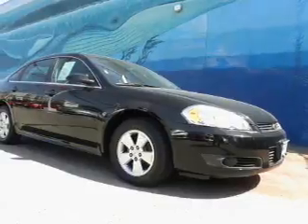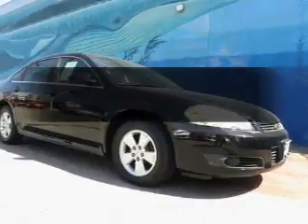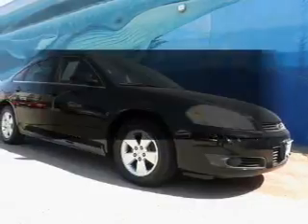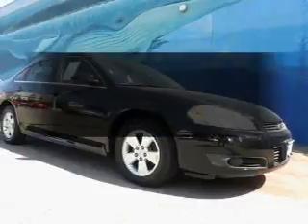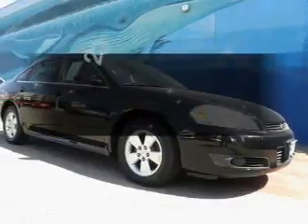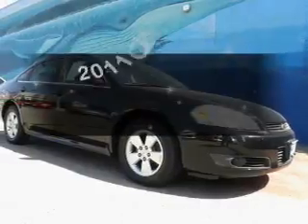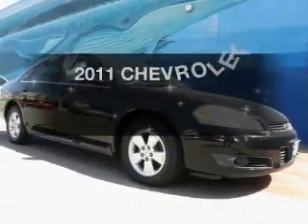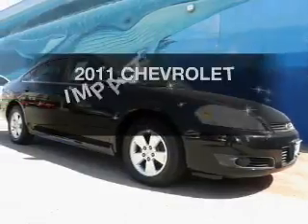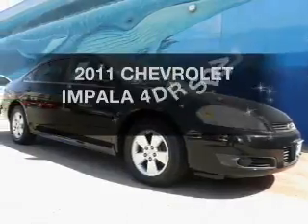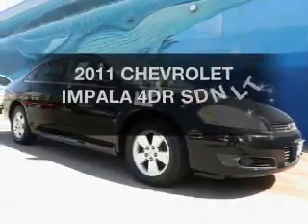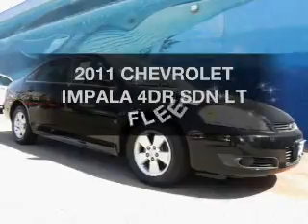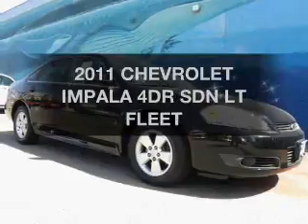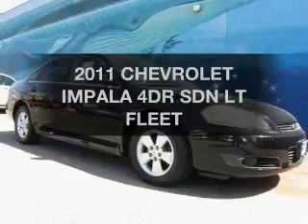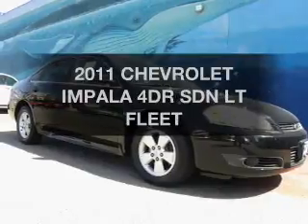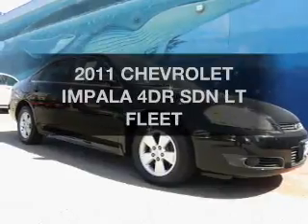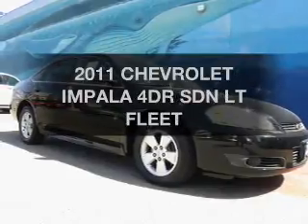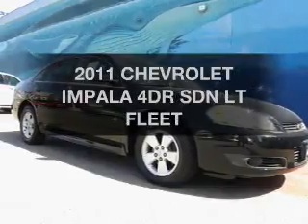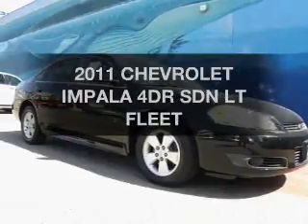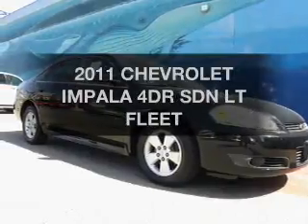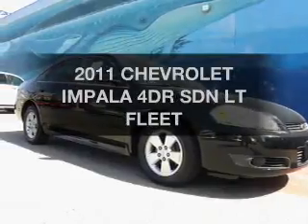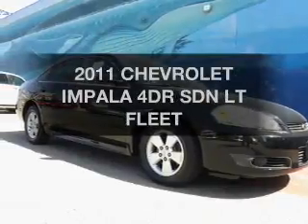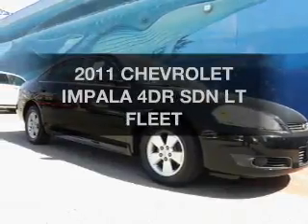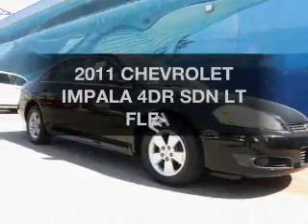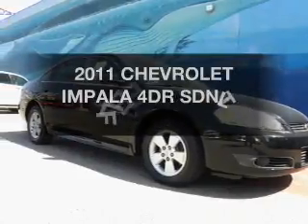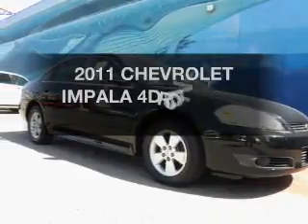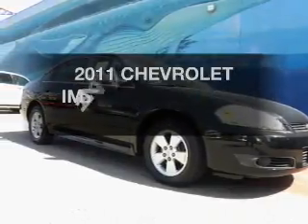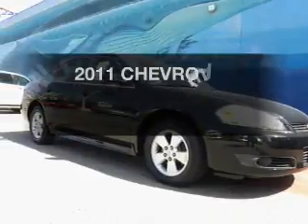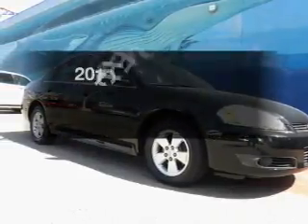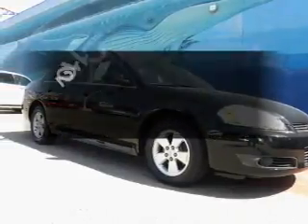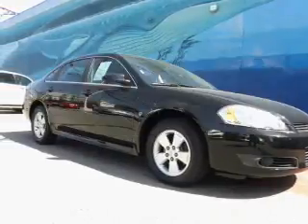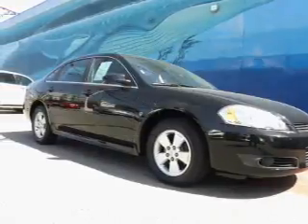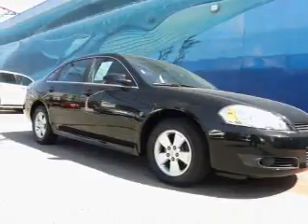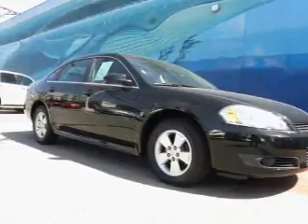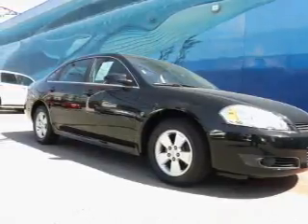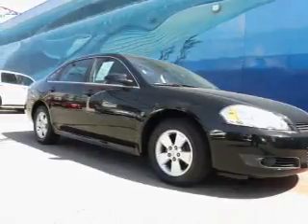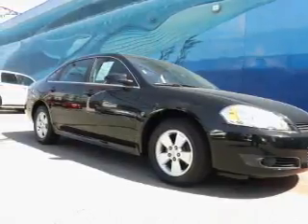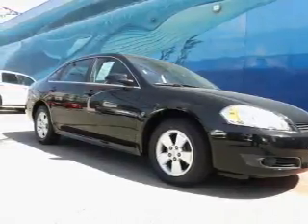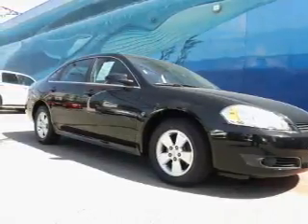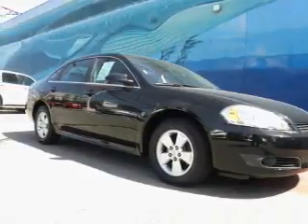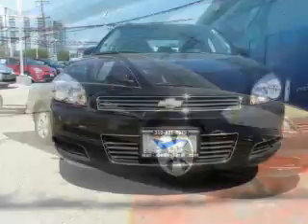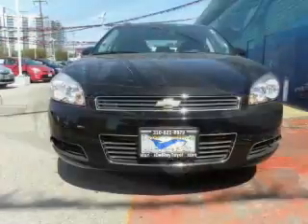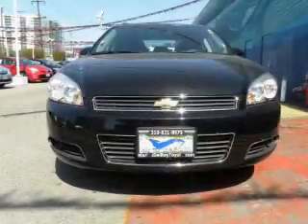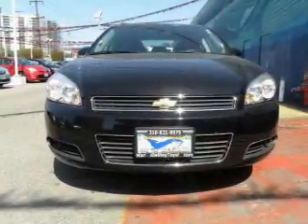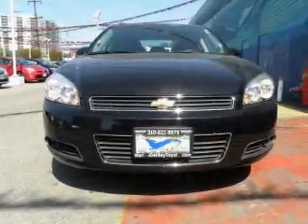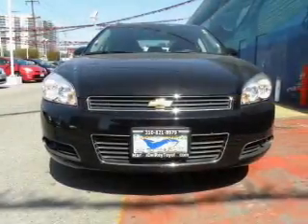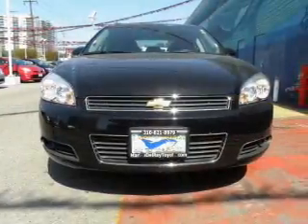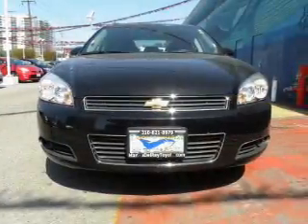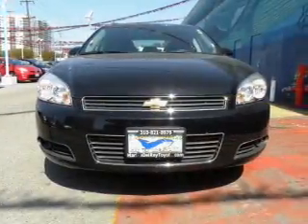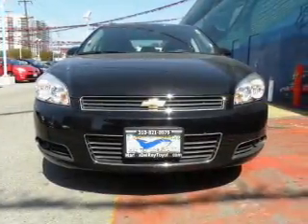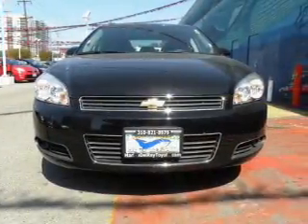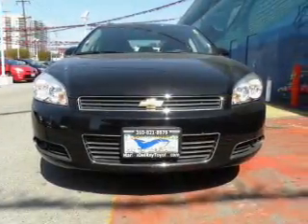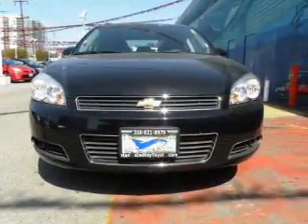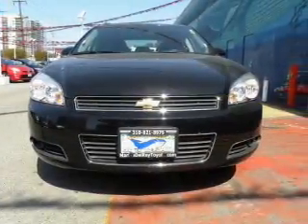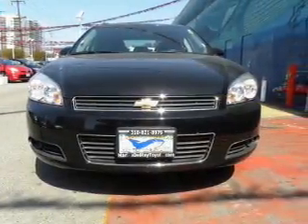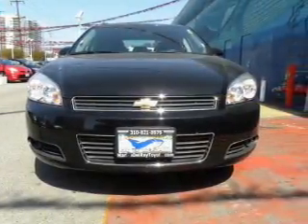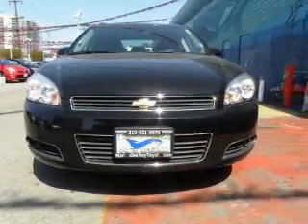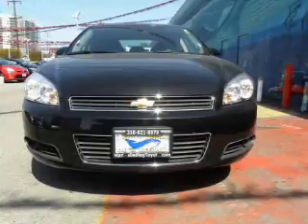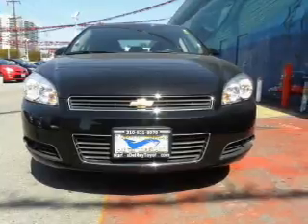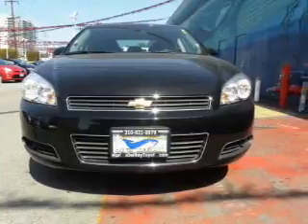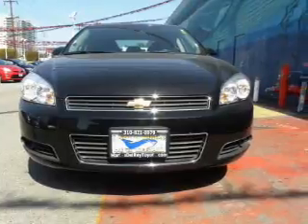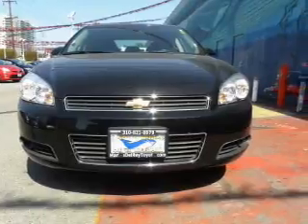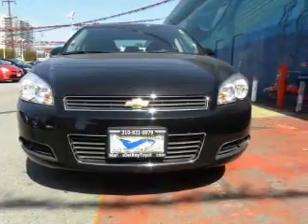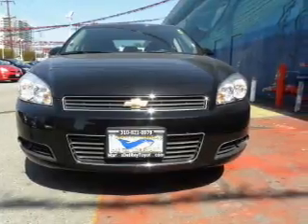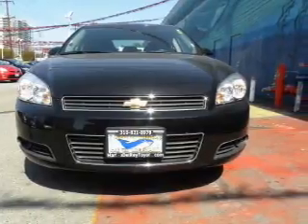Get noticed in this 2011 Chevrolet Impala. Find everything you want in a ride under one roof with this vehicle.